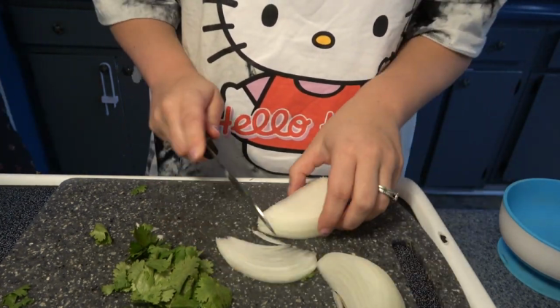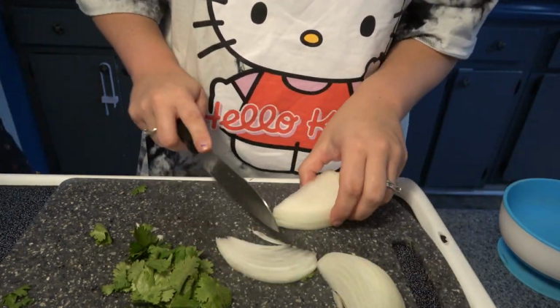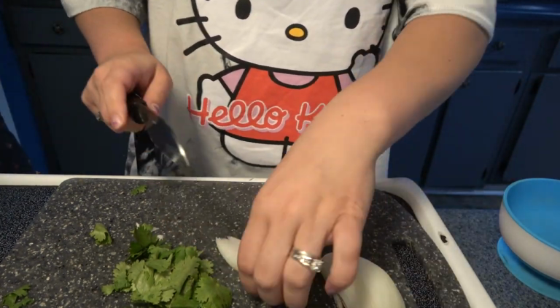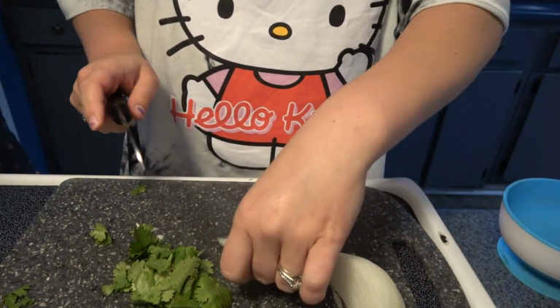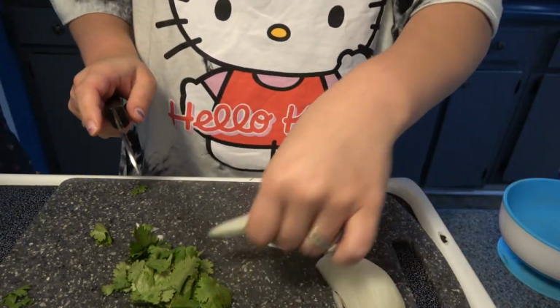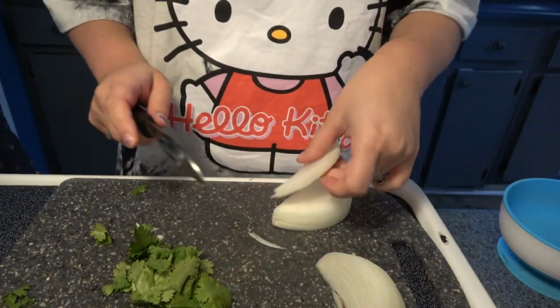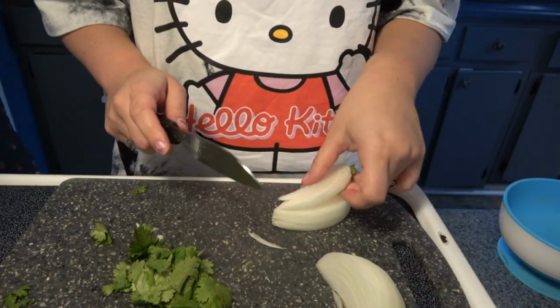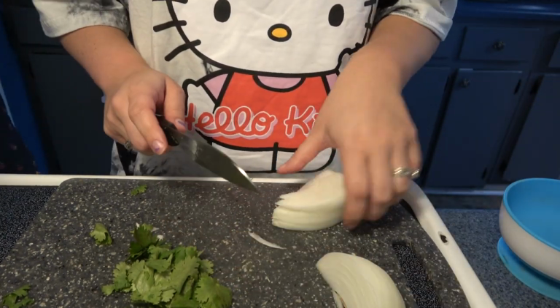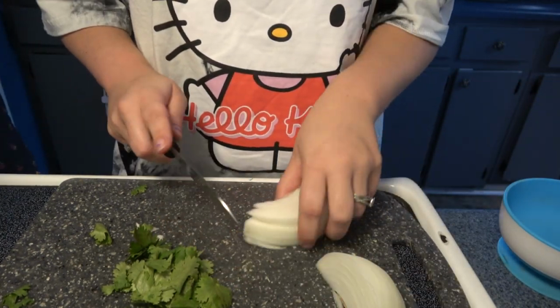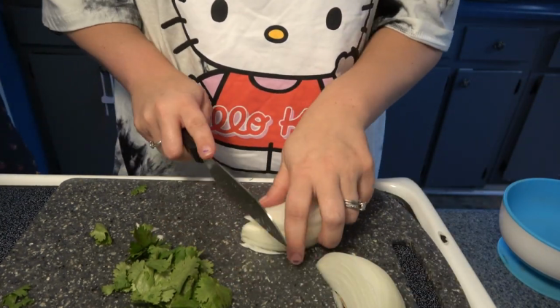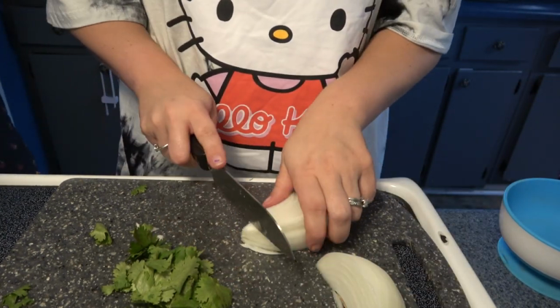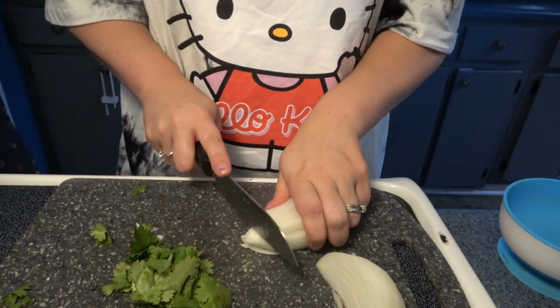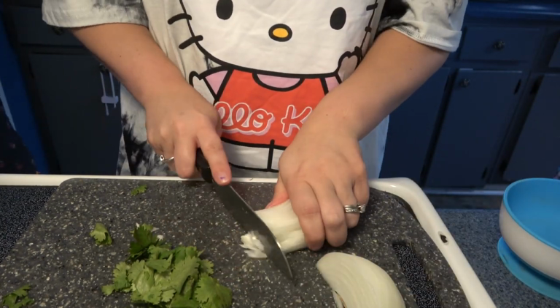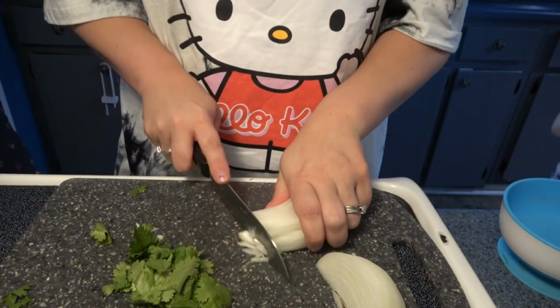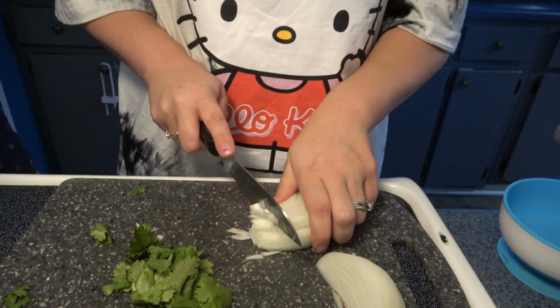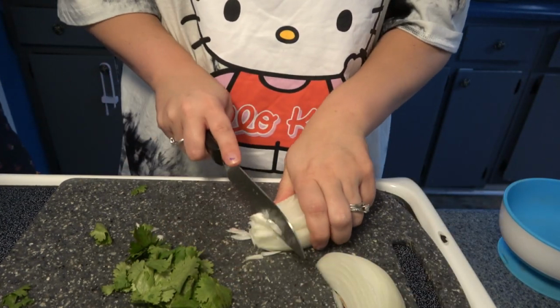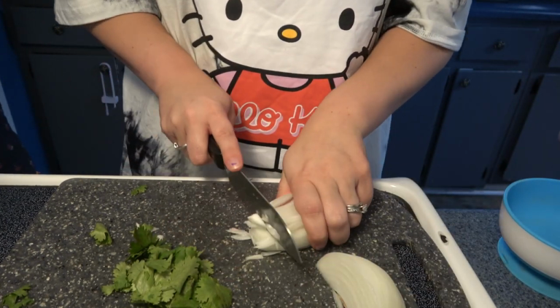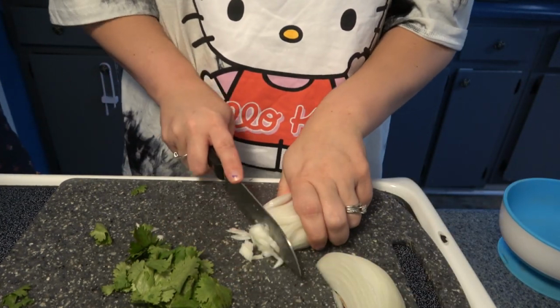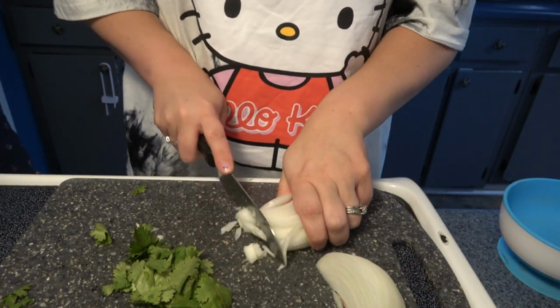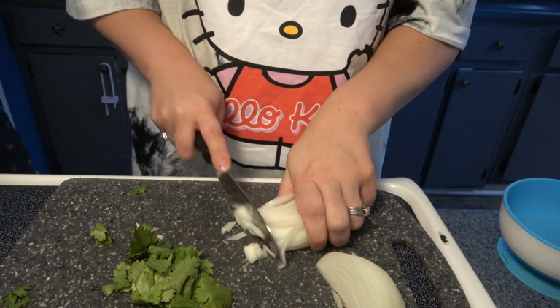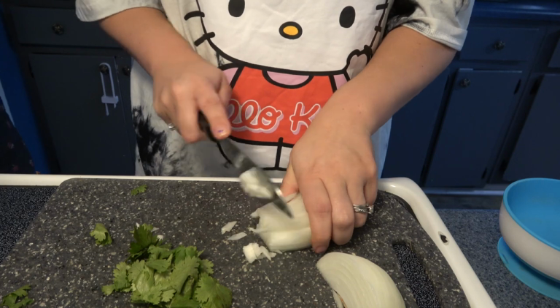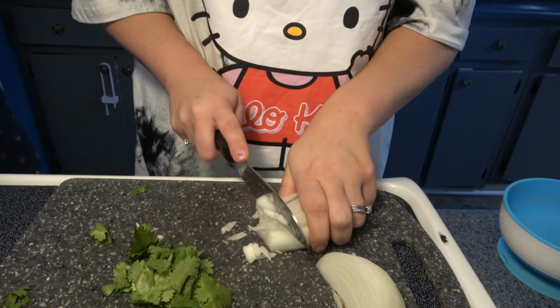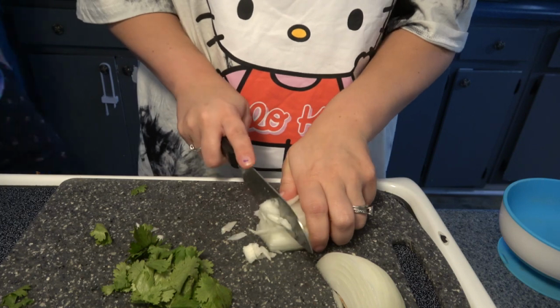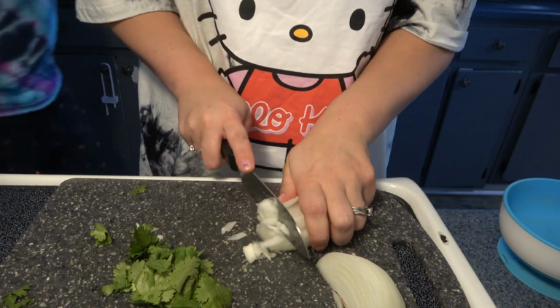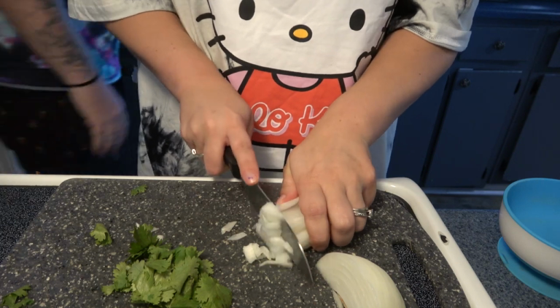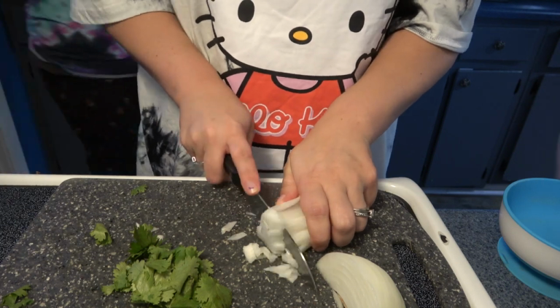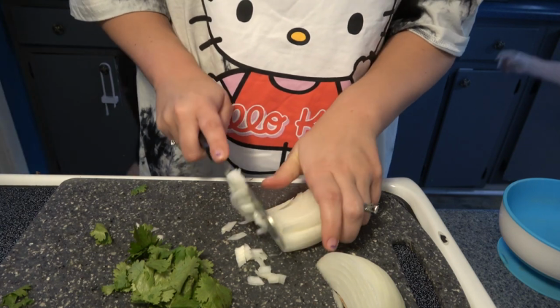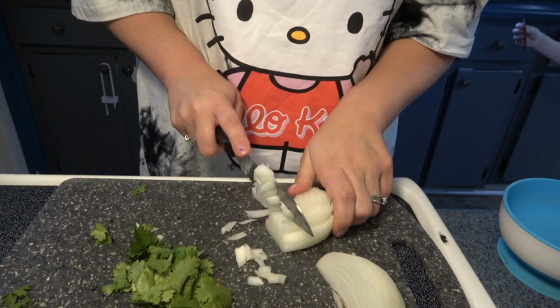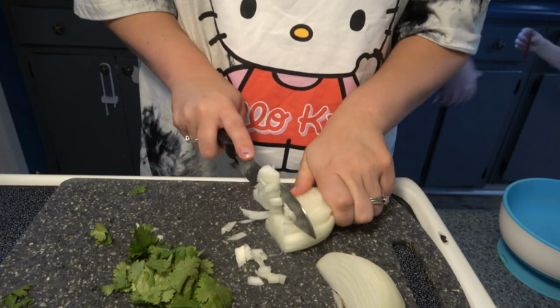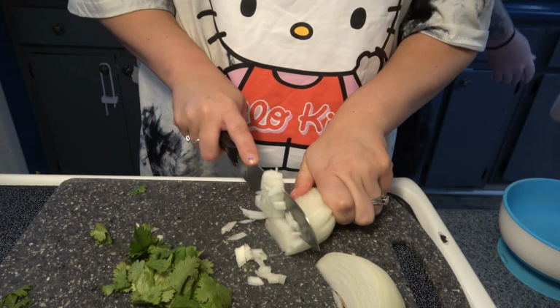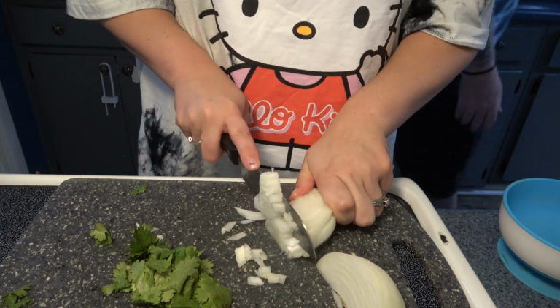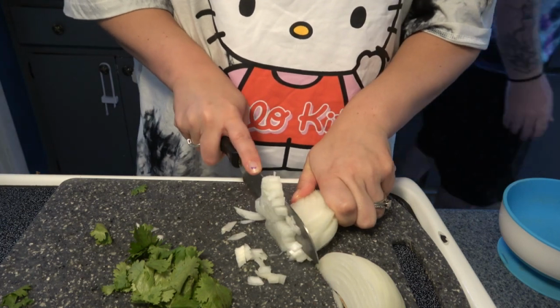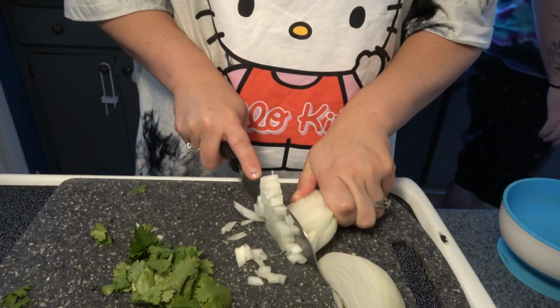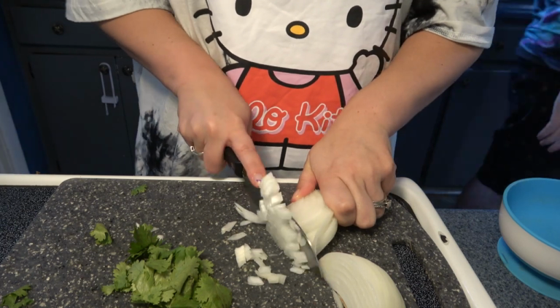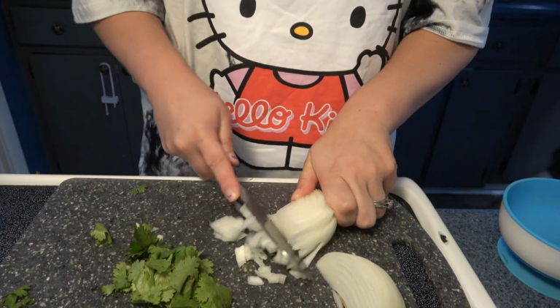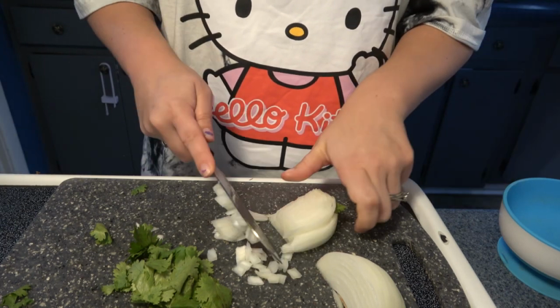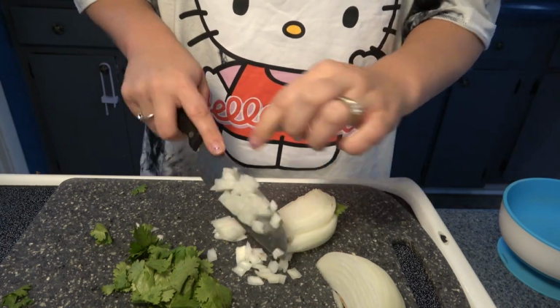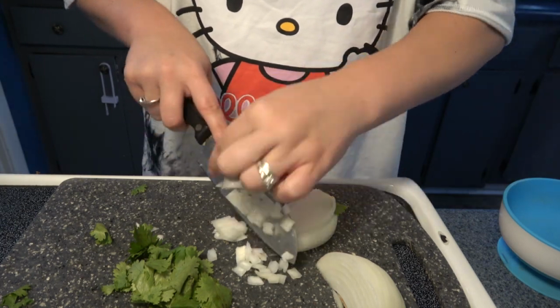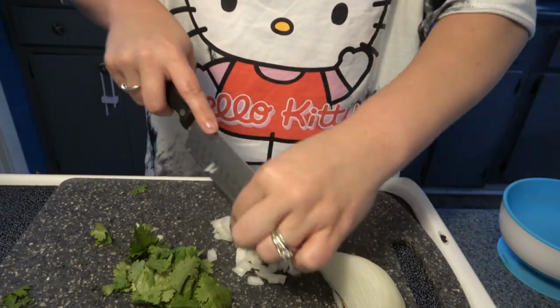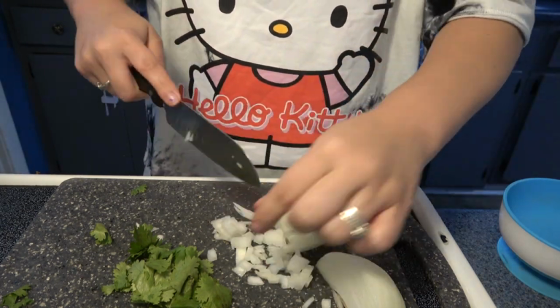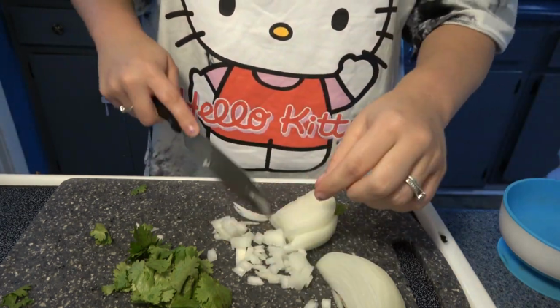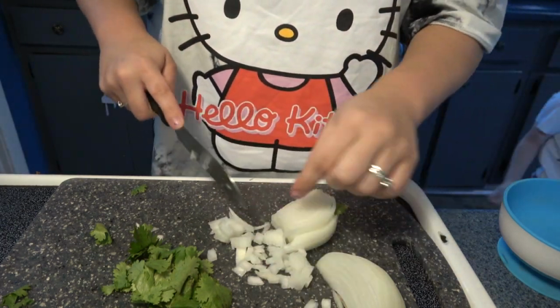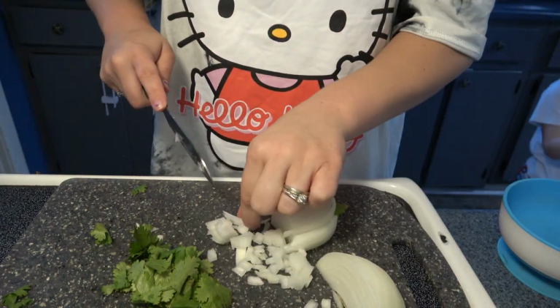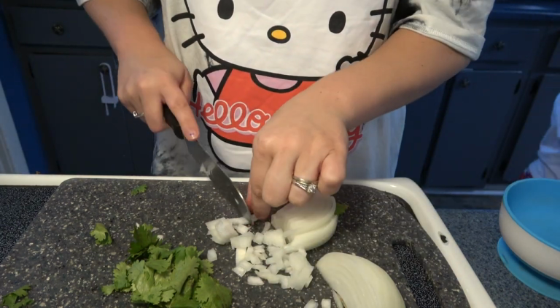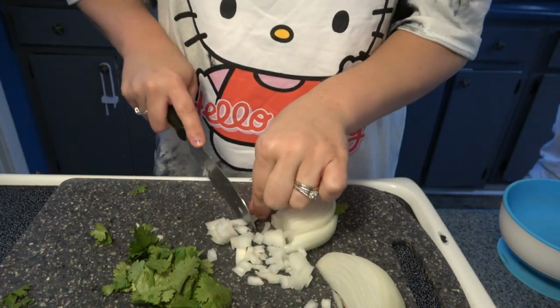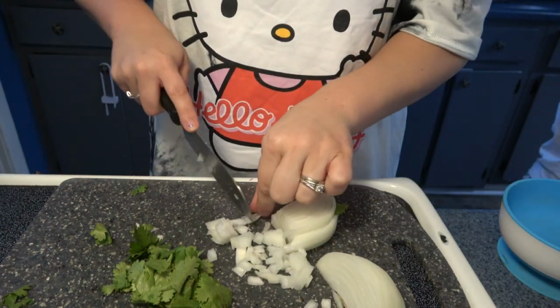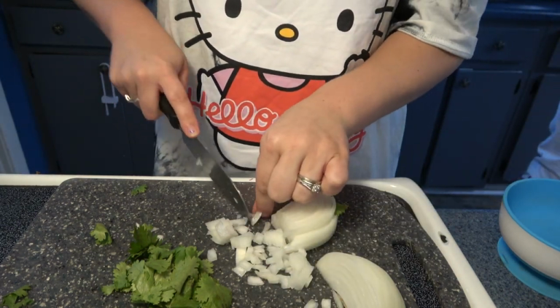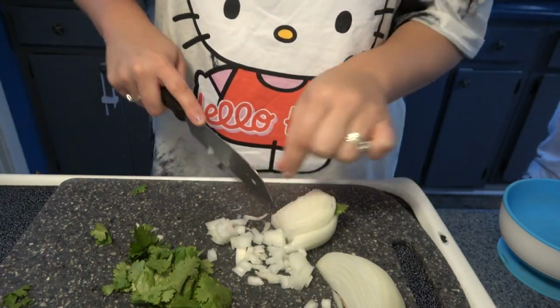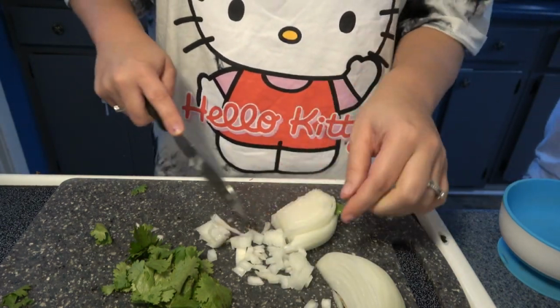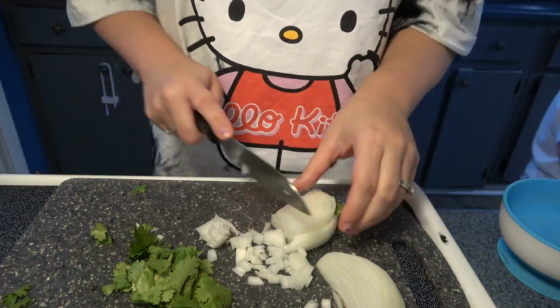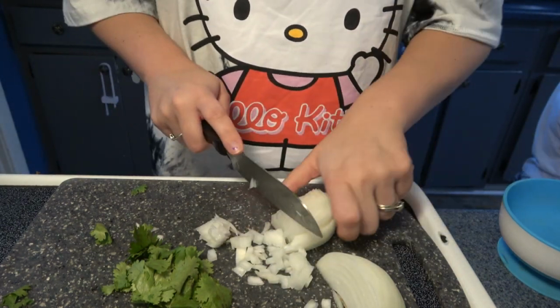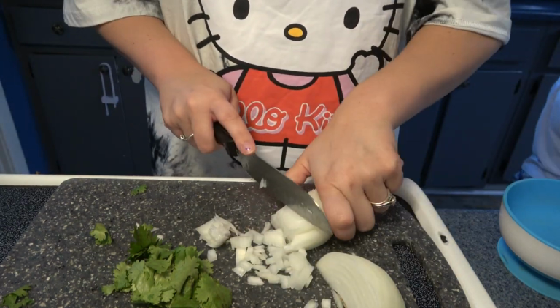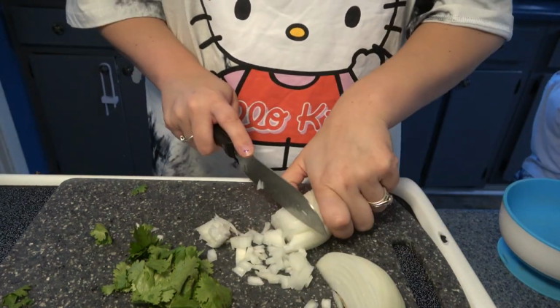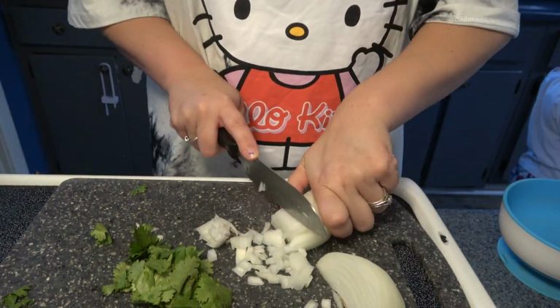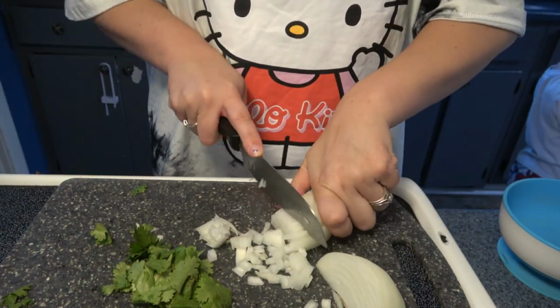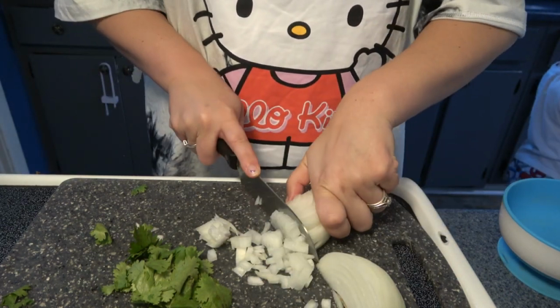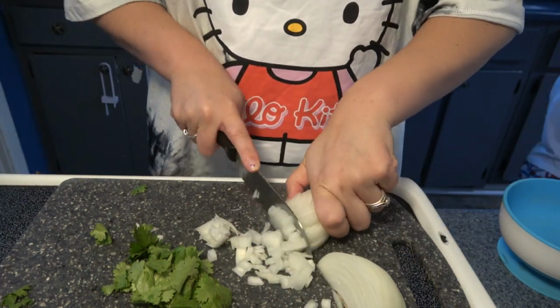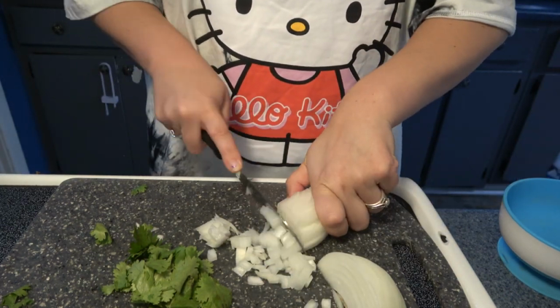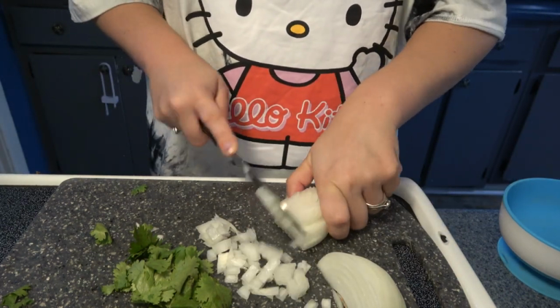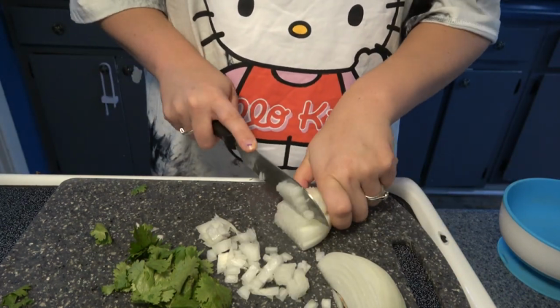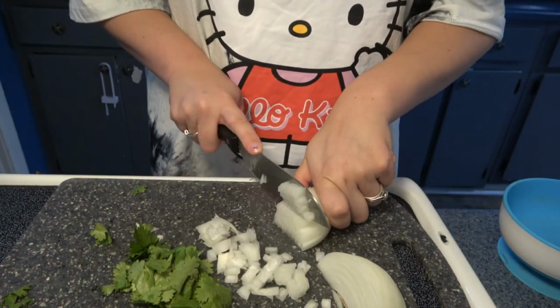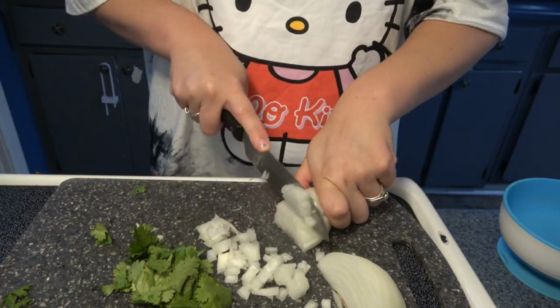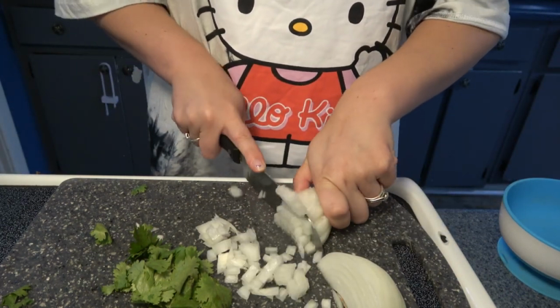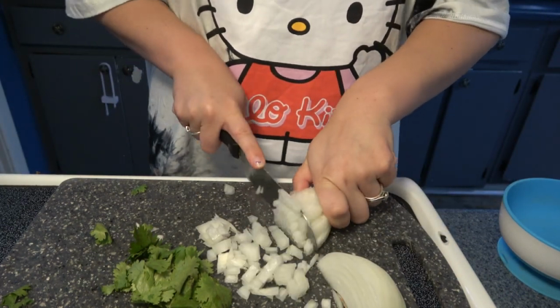I chopped up some onions and cilantro to go in the tacos and on the consomme.